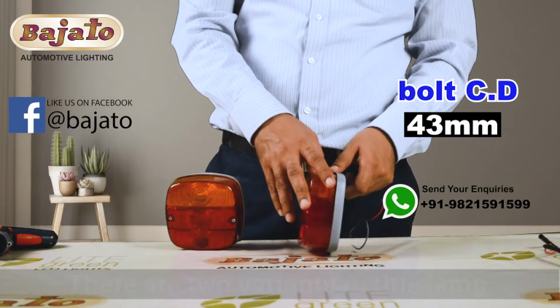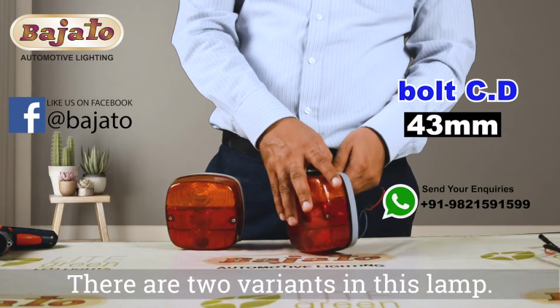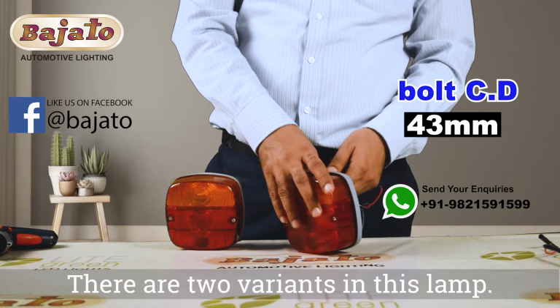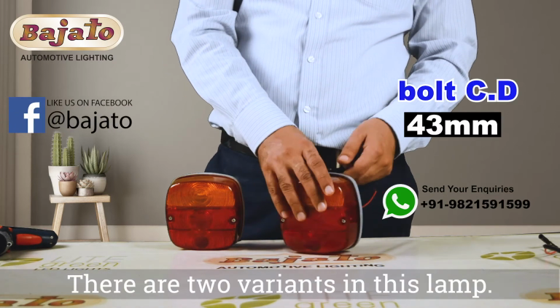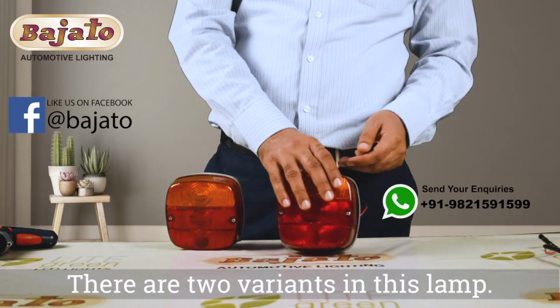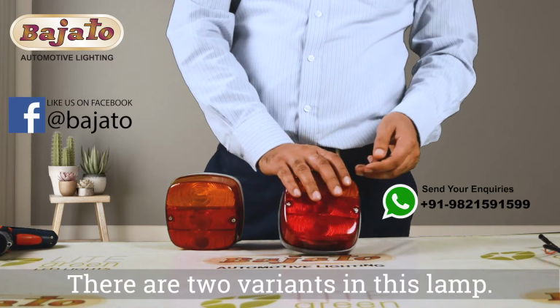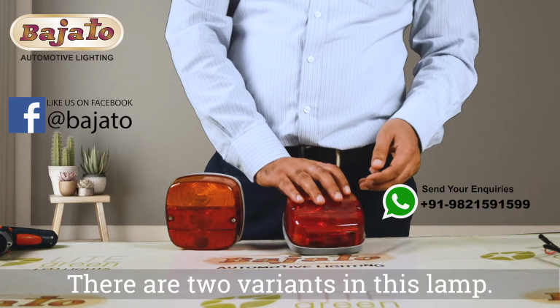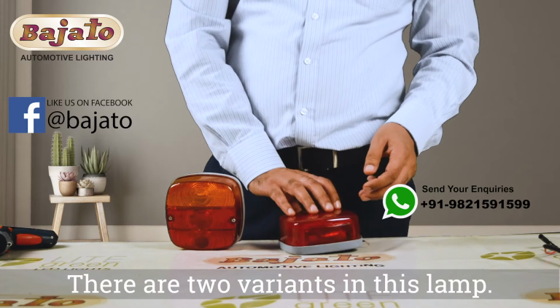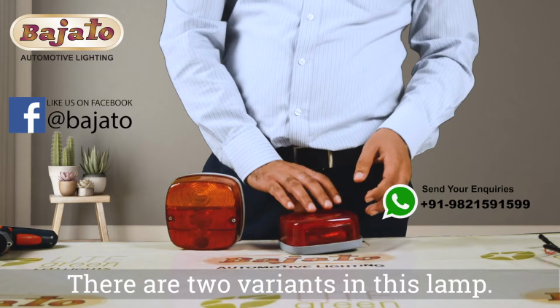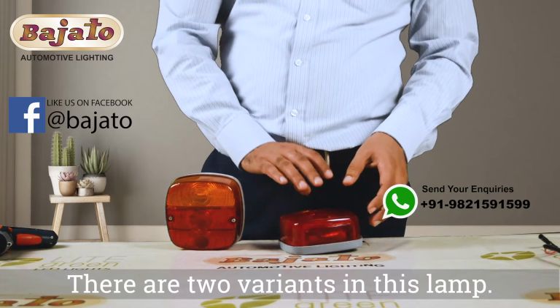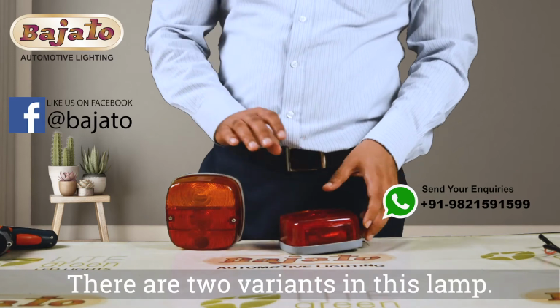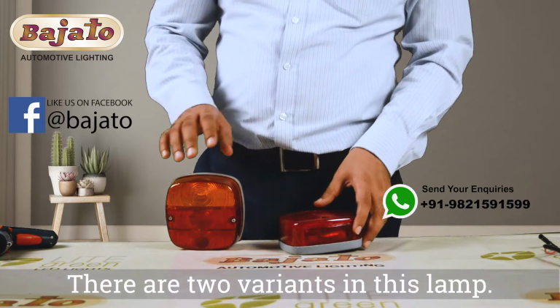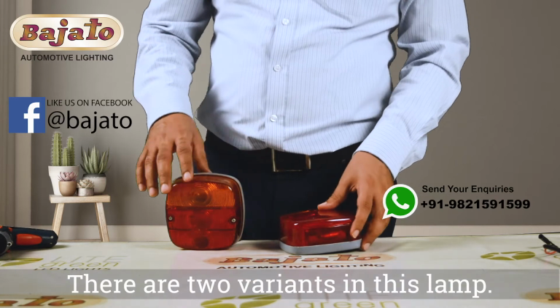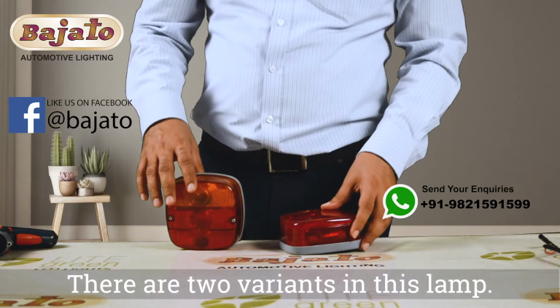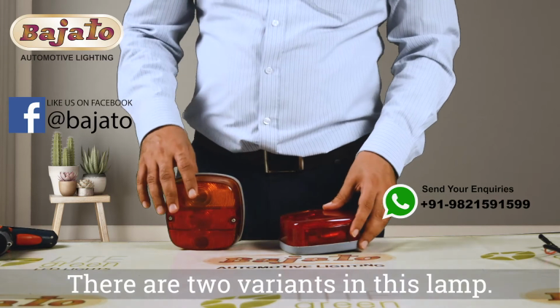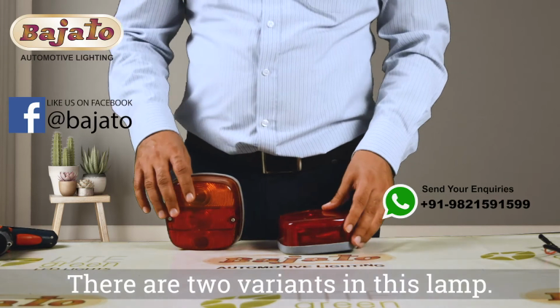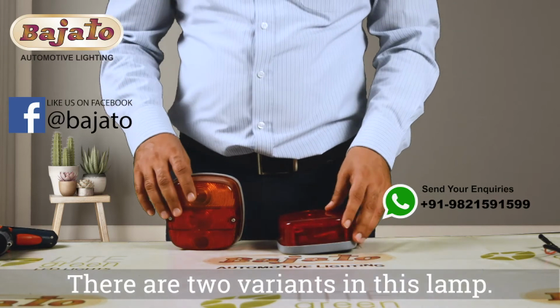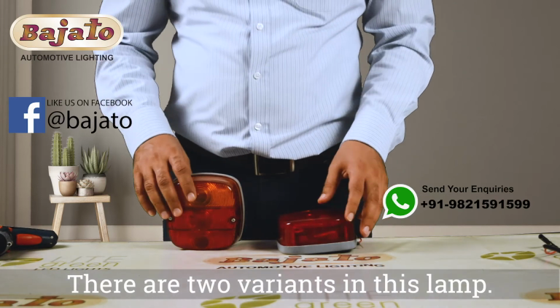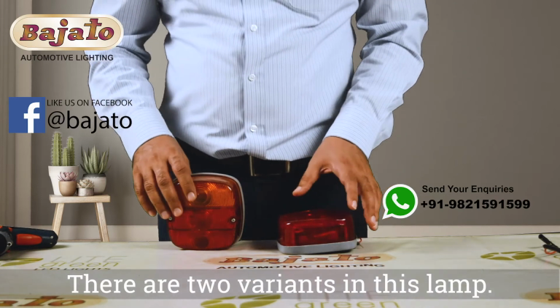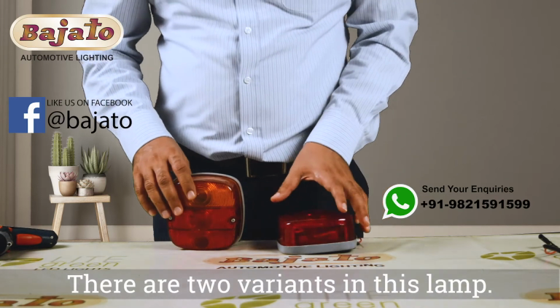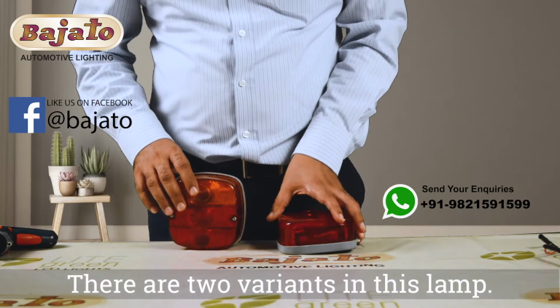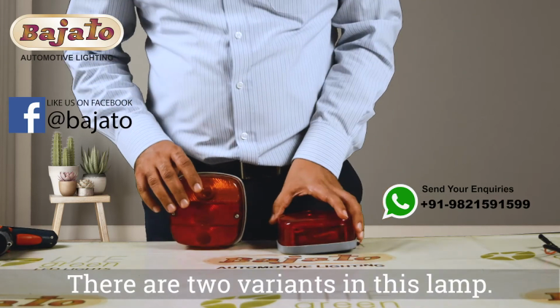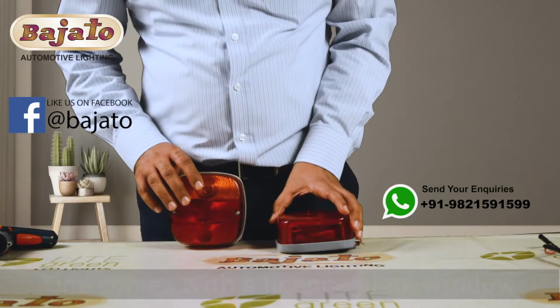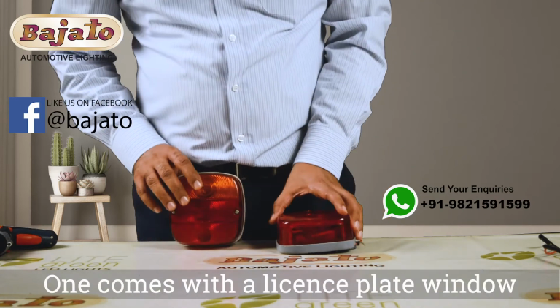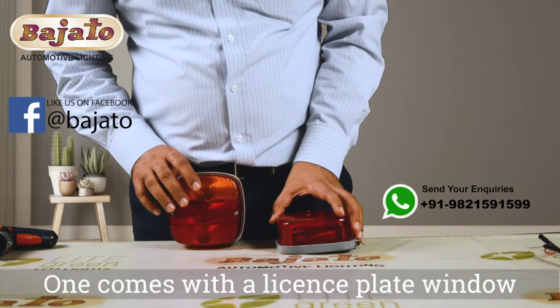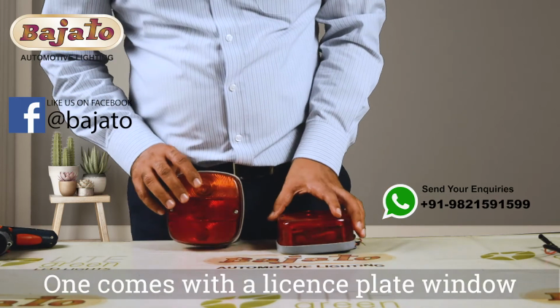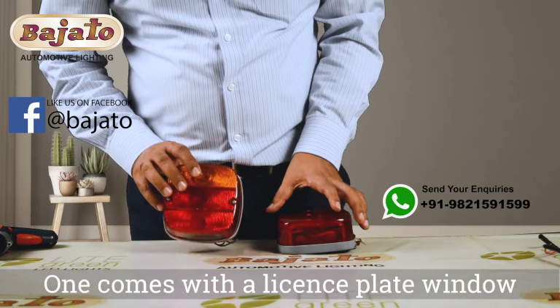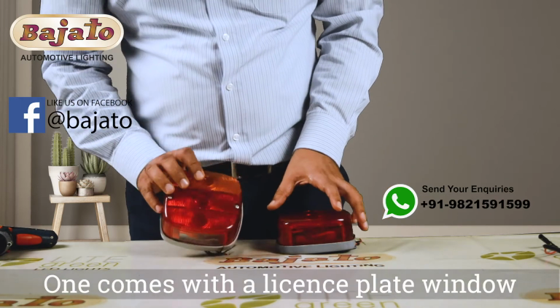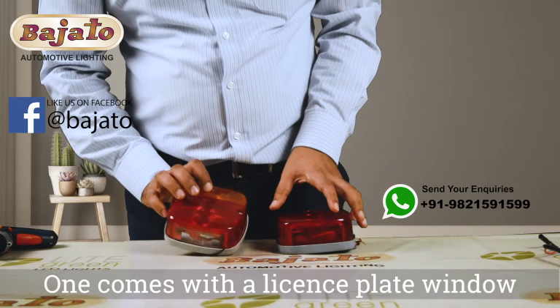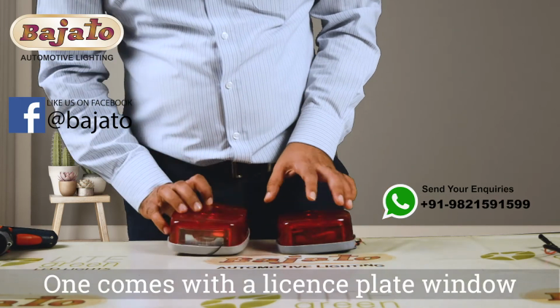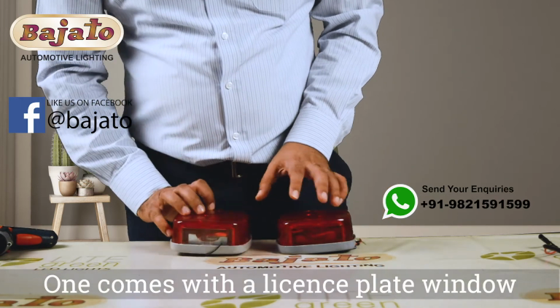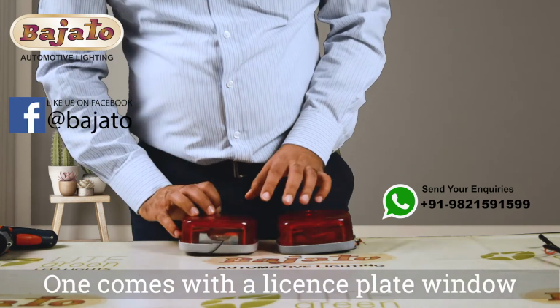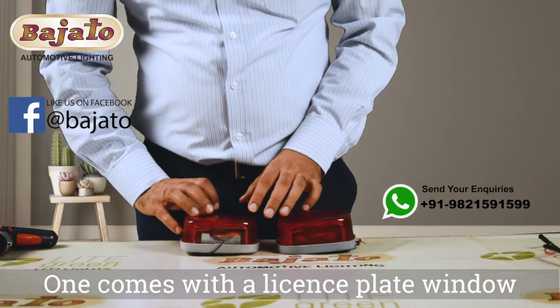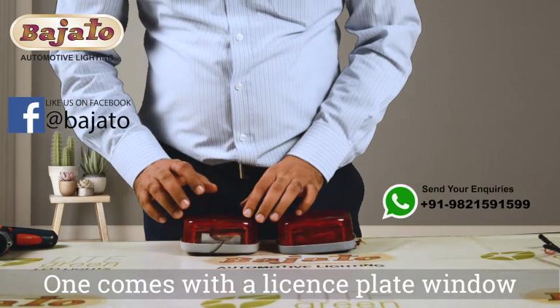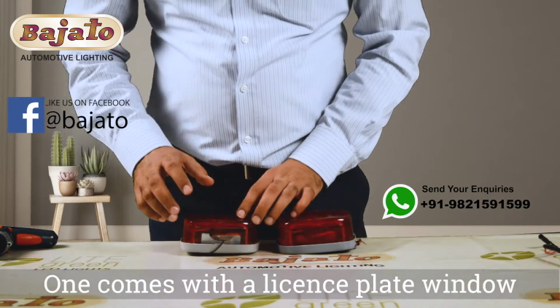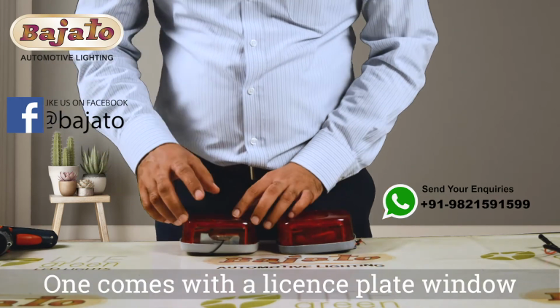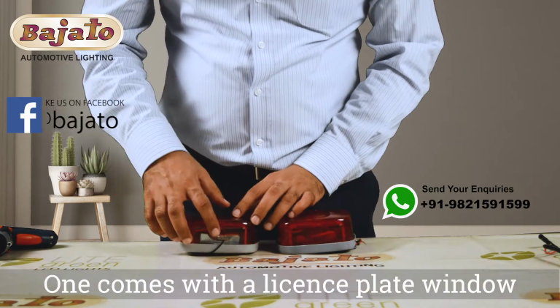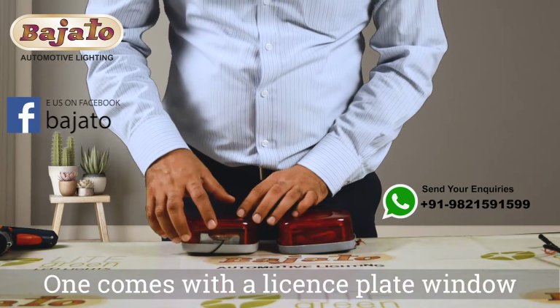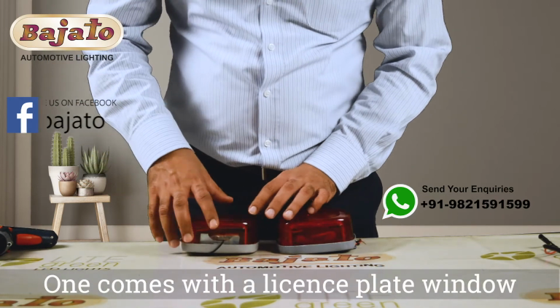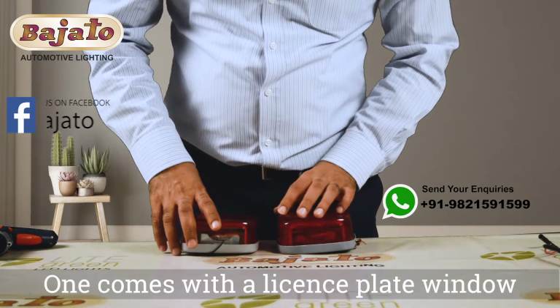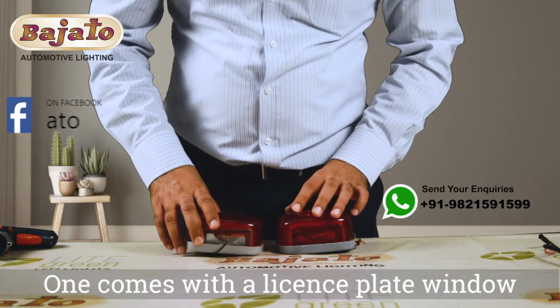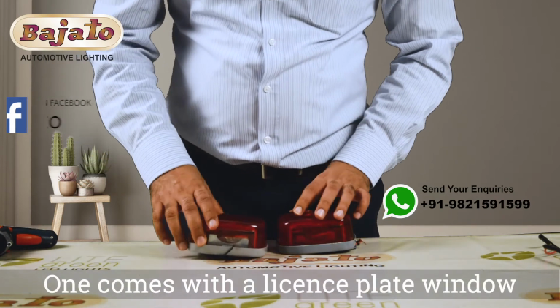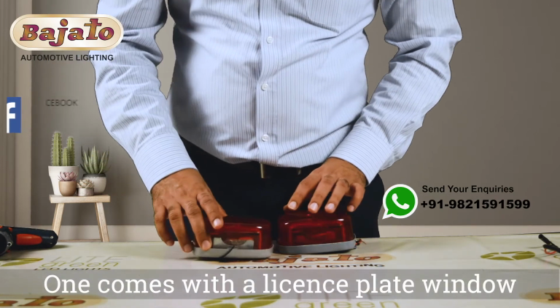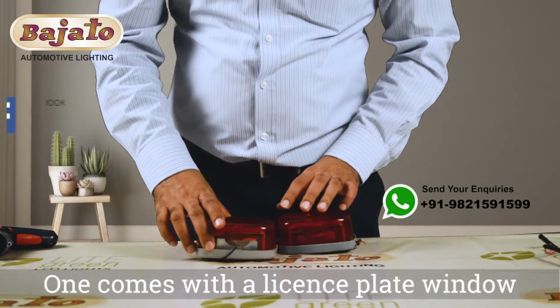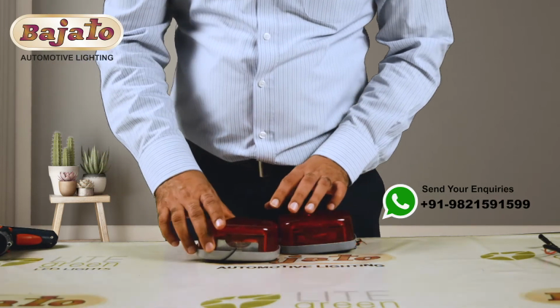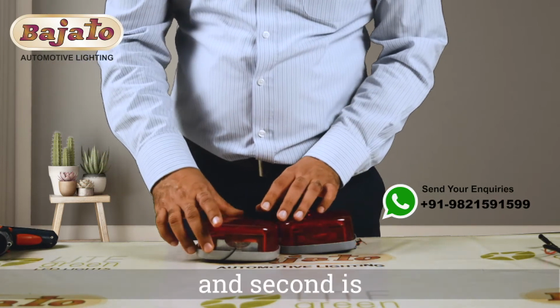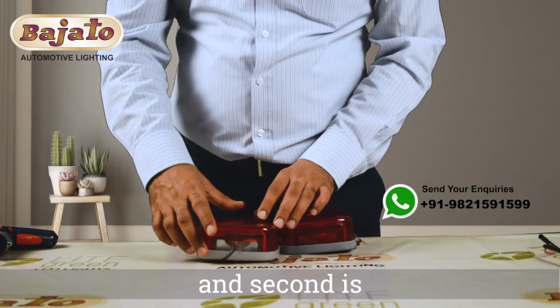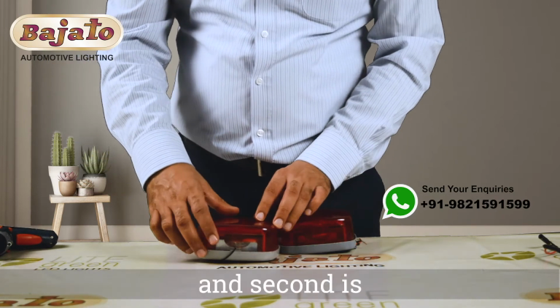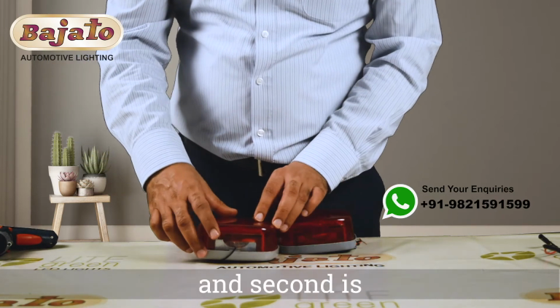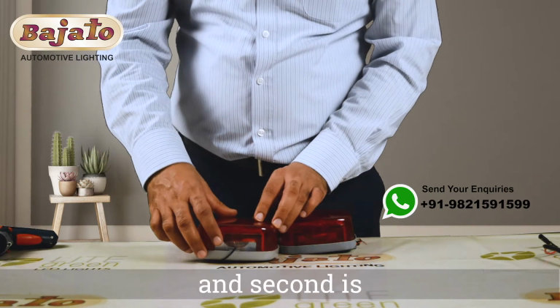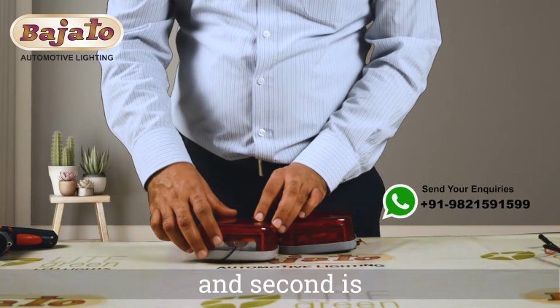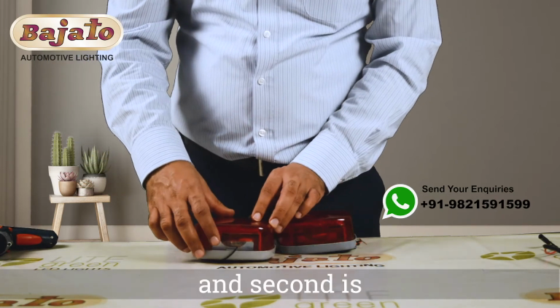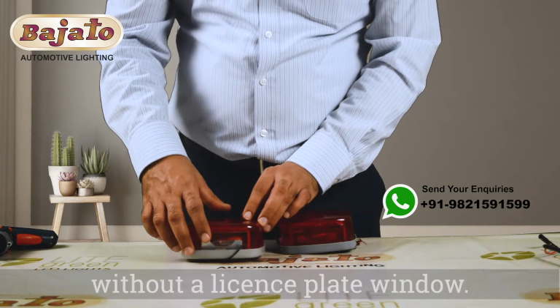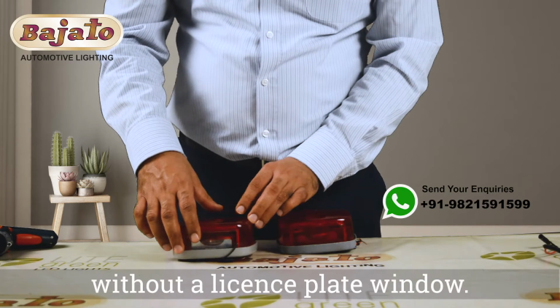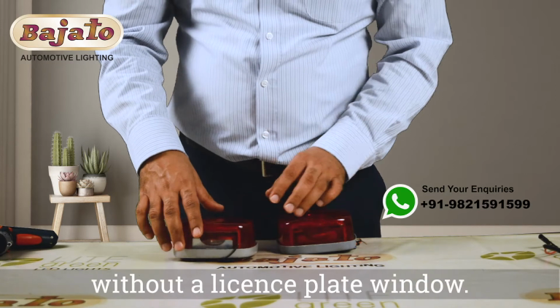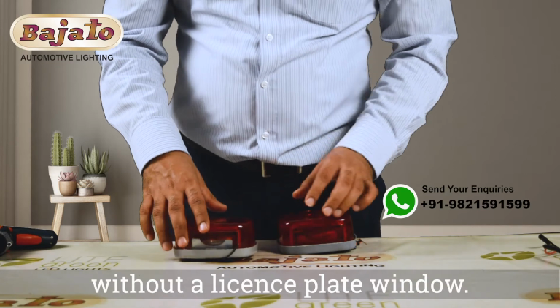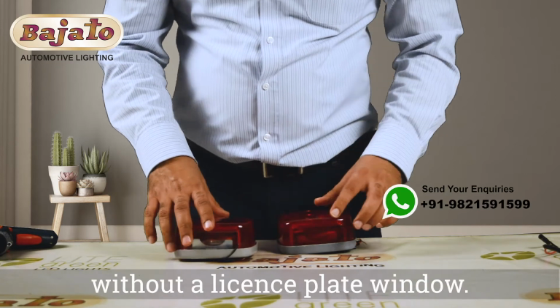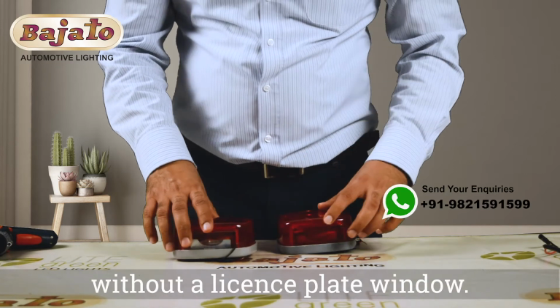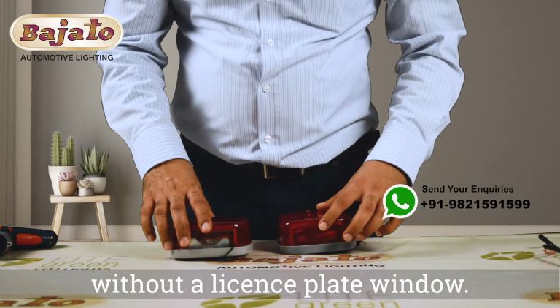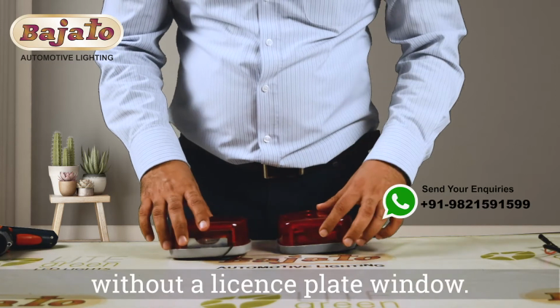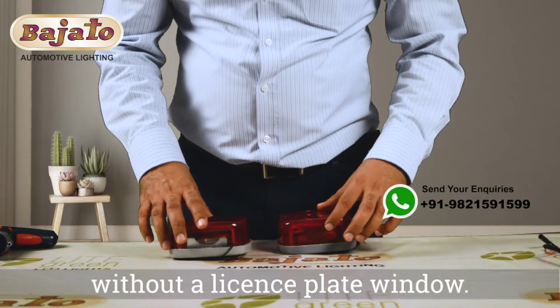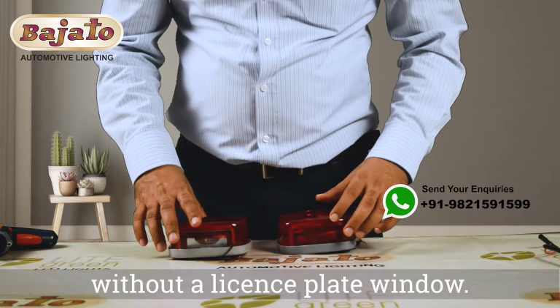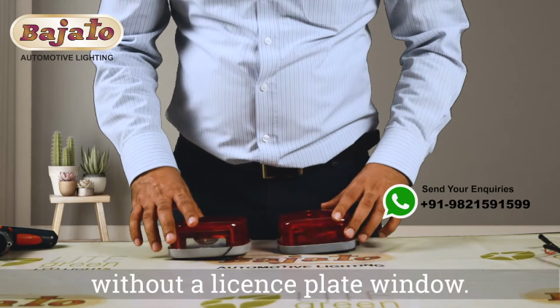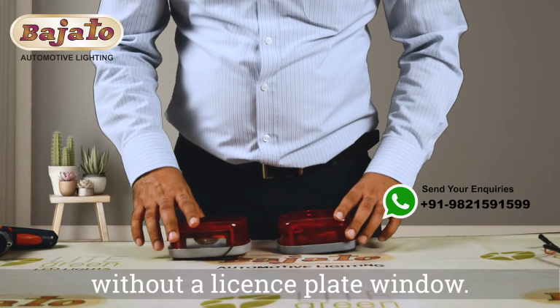There are two variants in this lamp. One comes with a license plate window, and the second is without a license plate window.